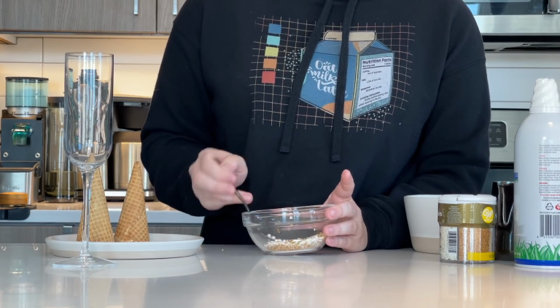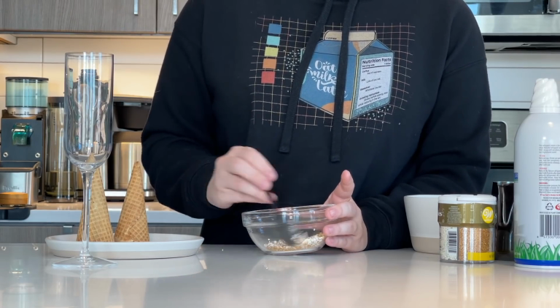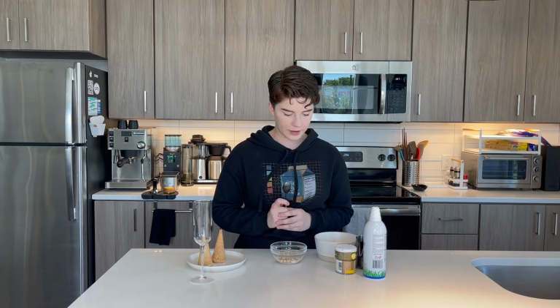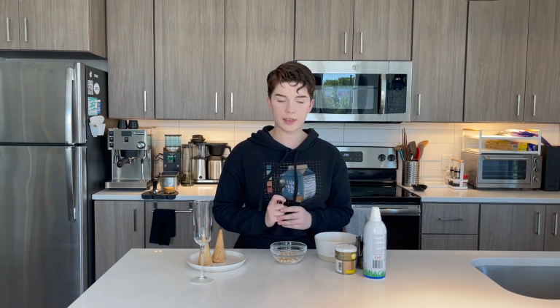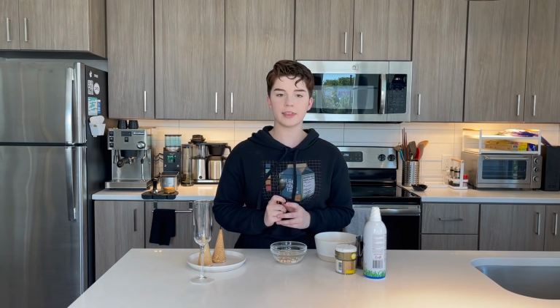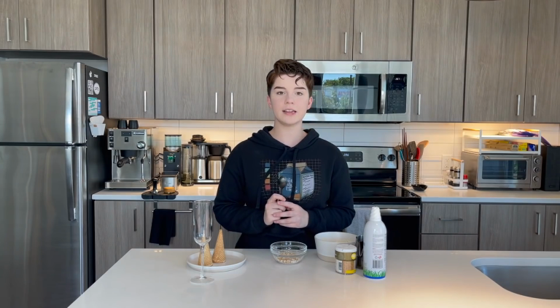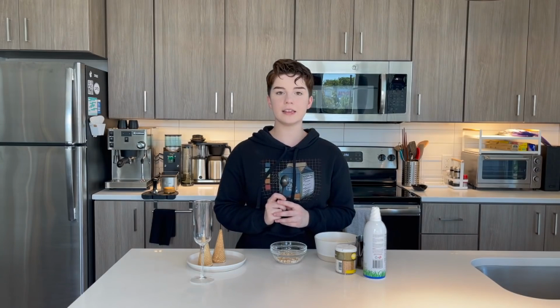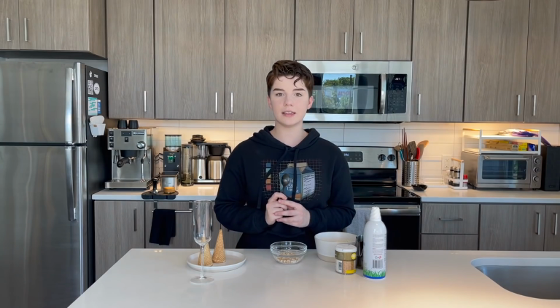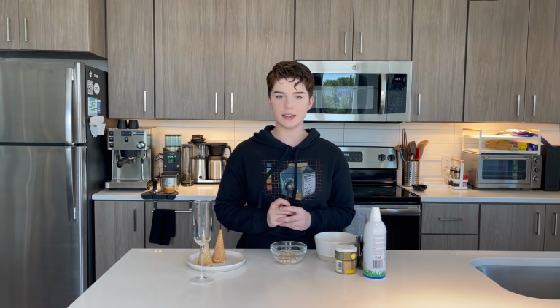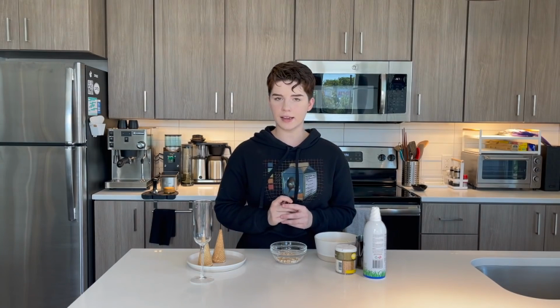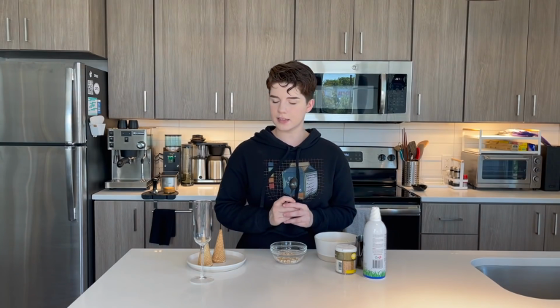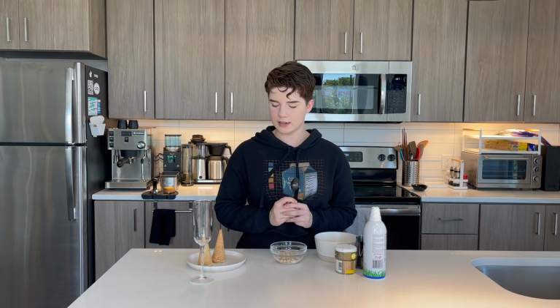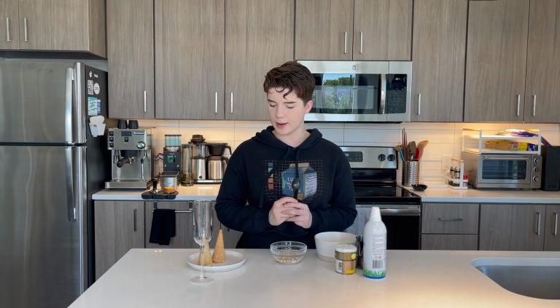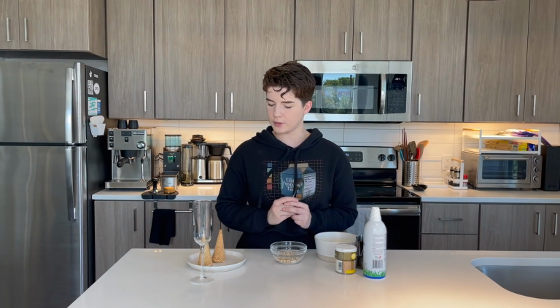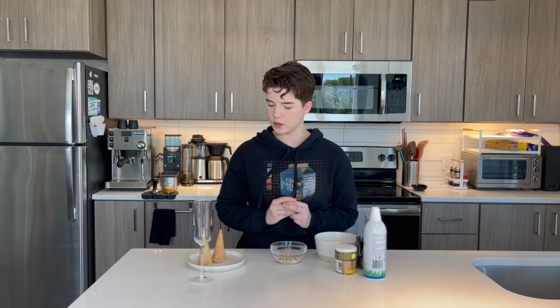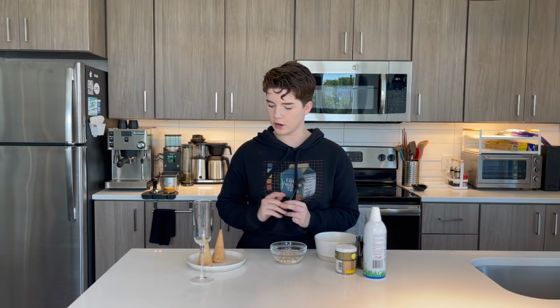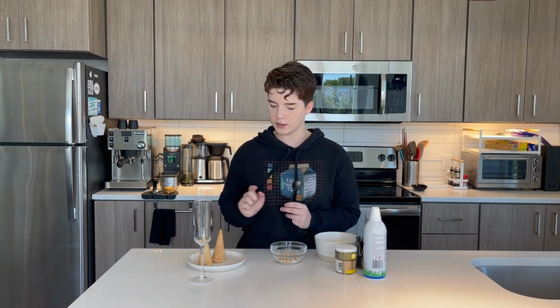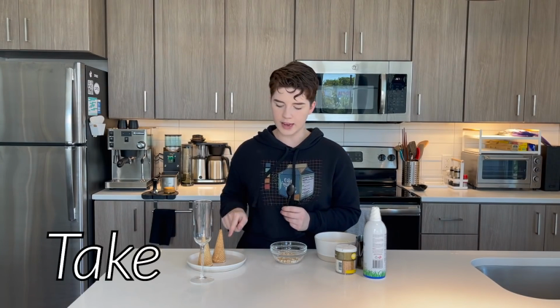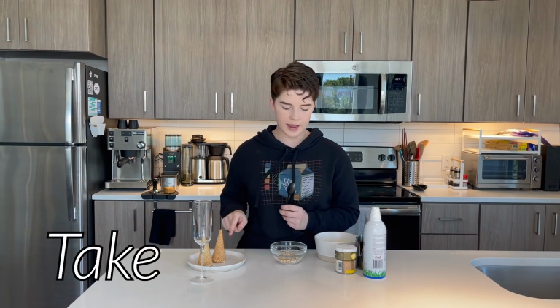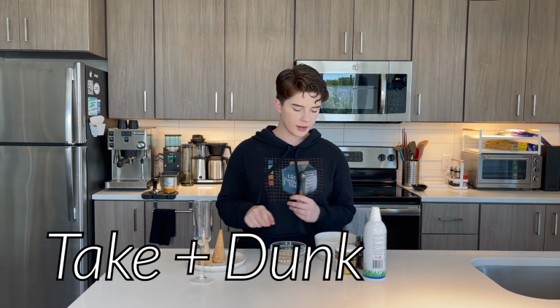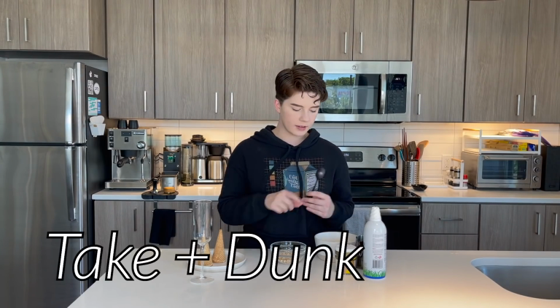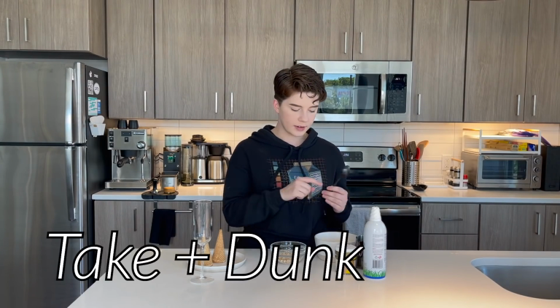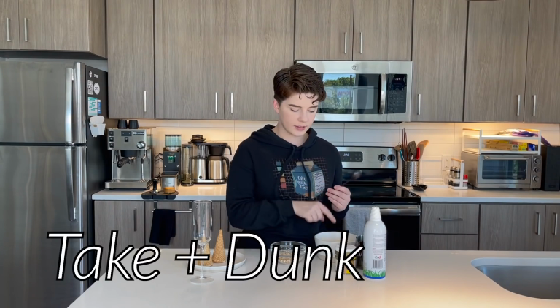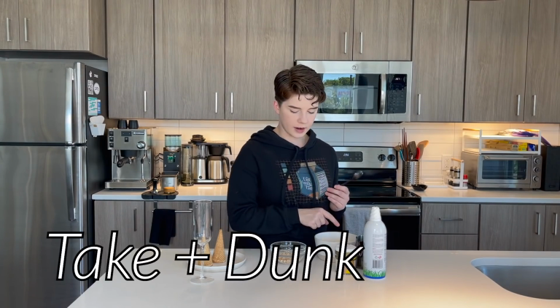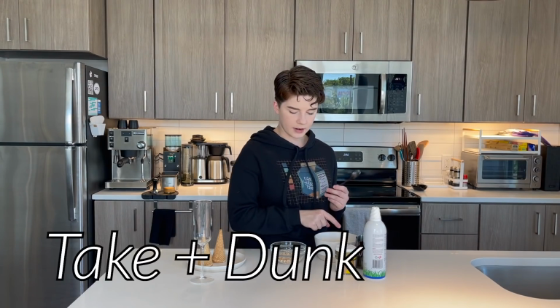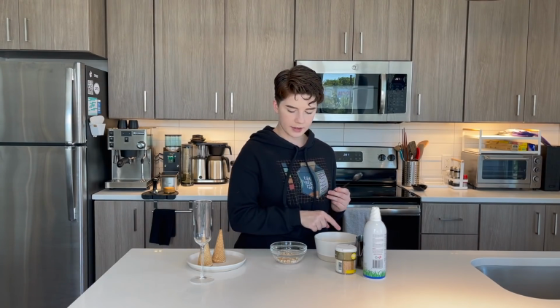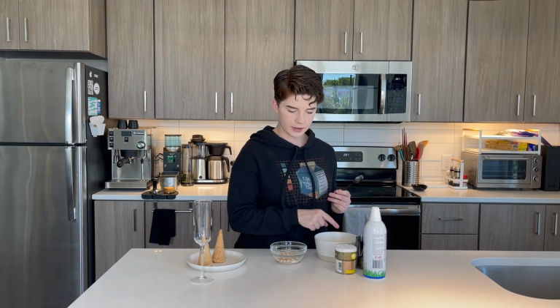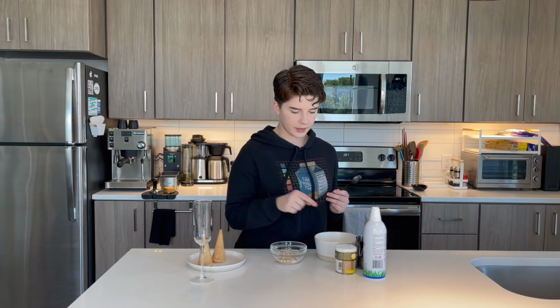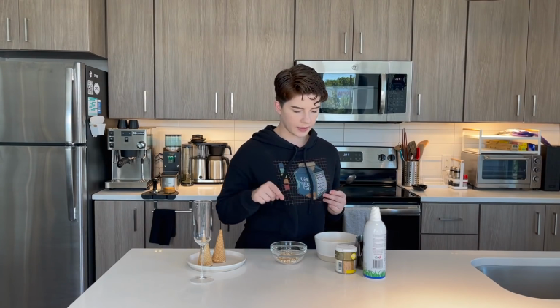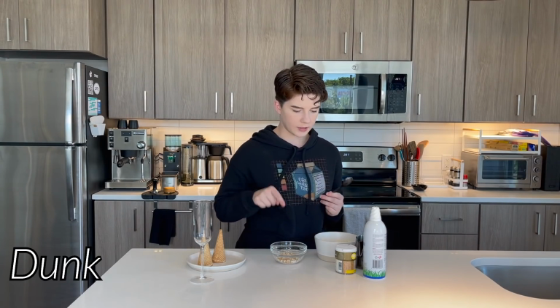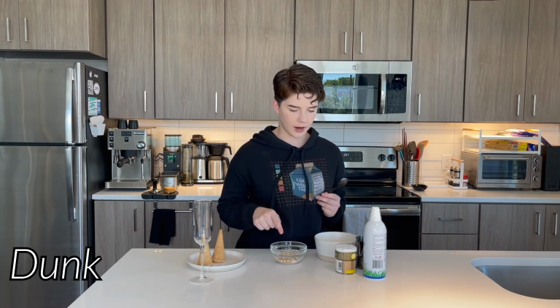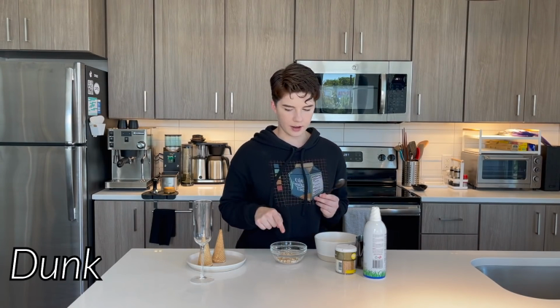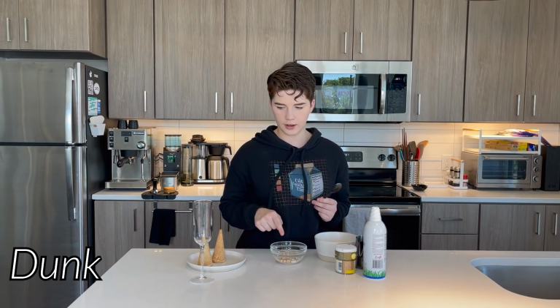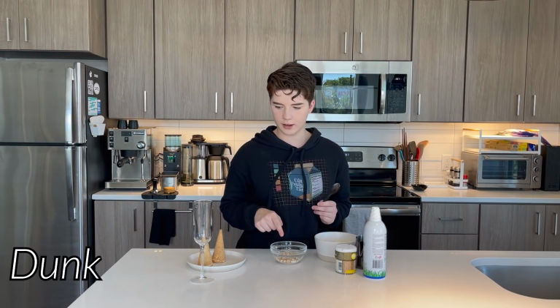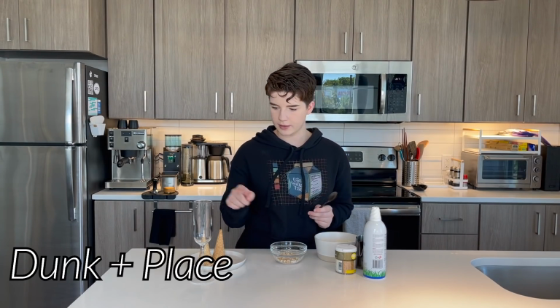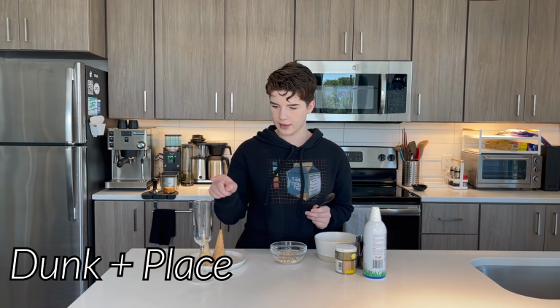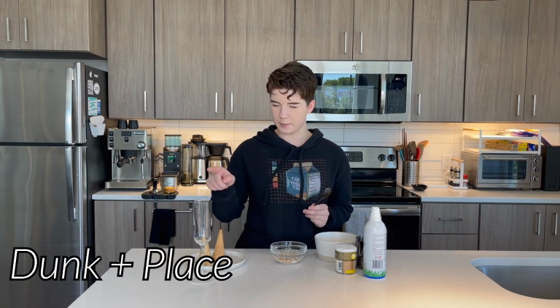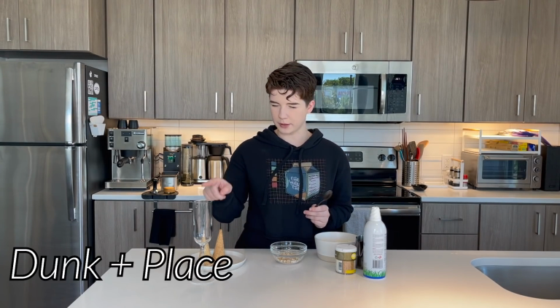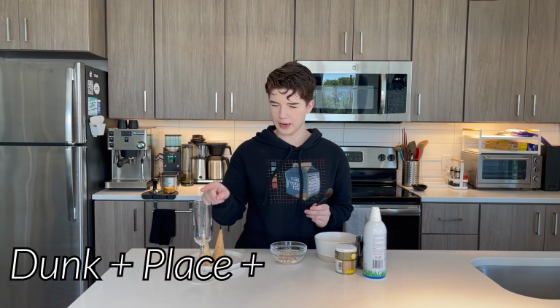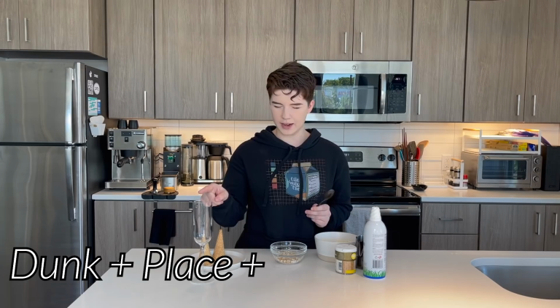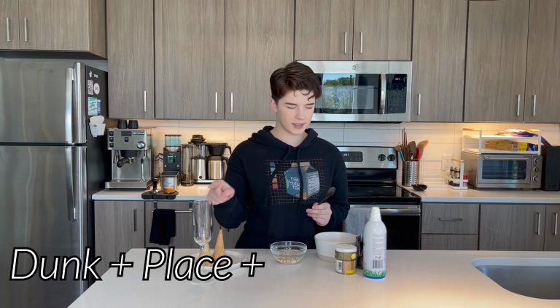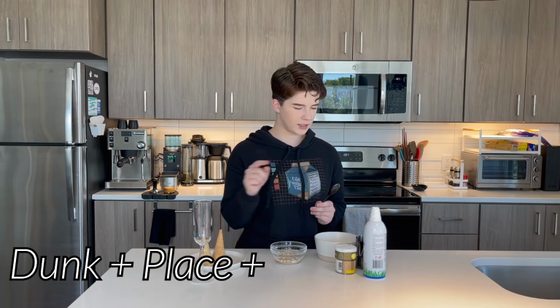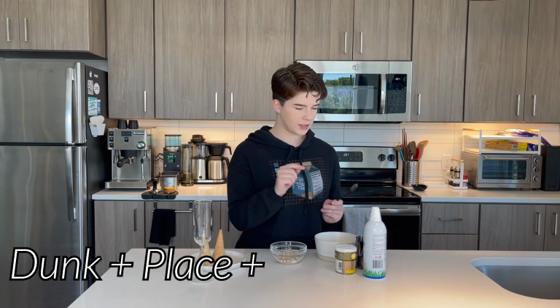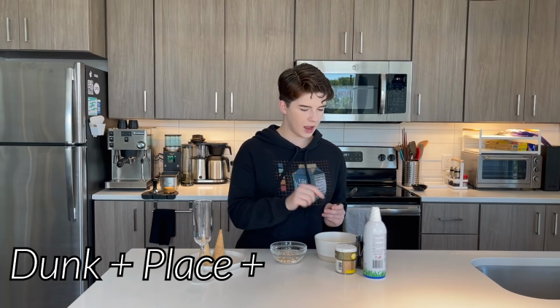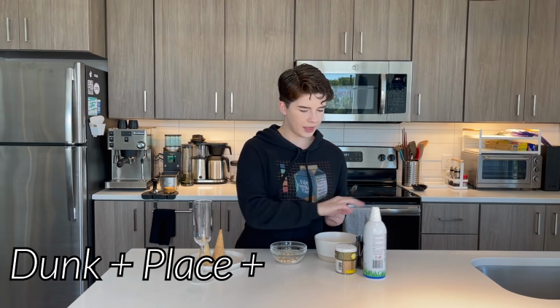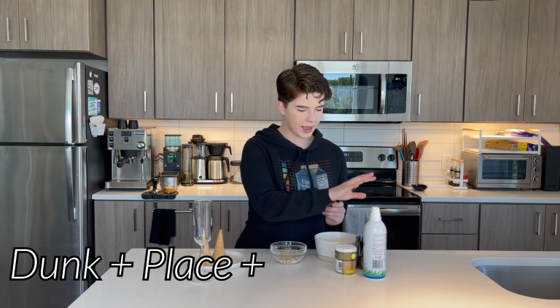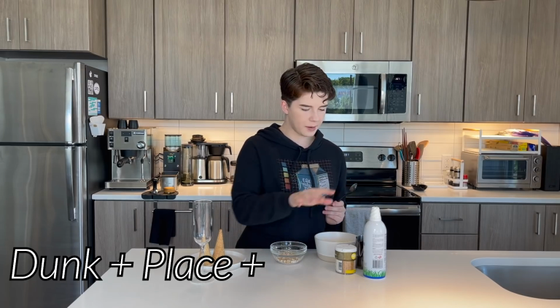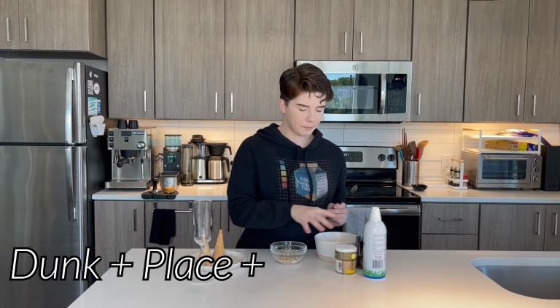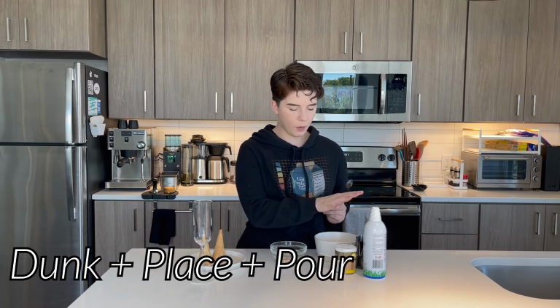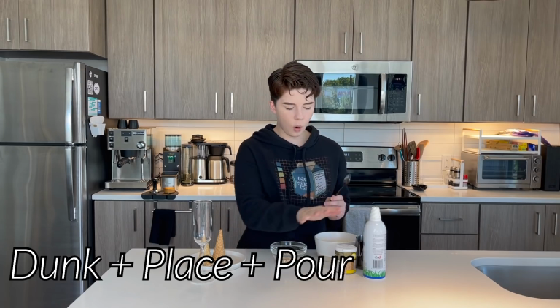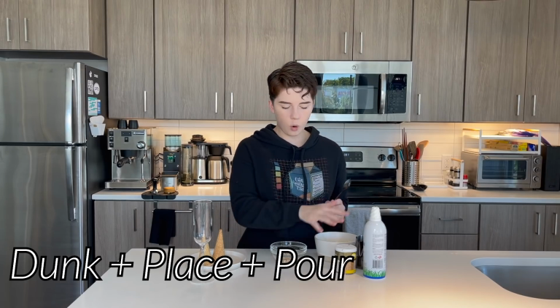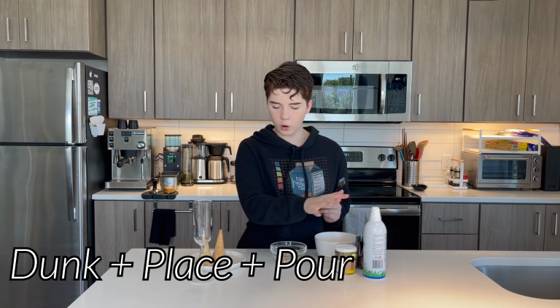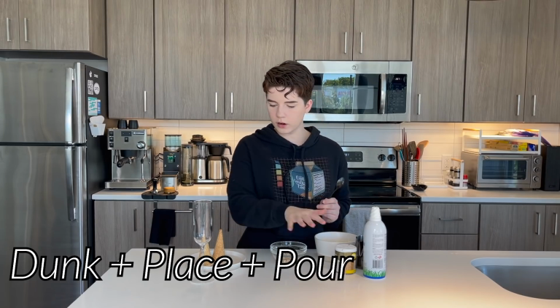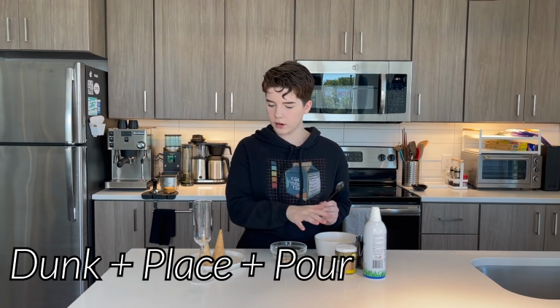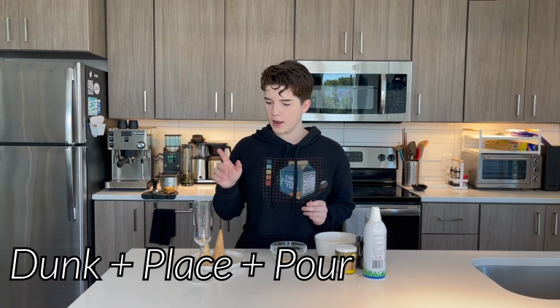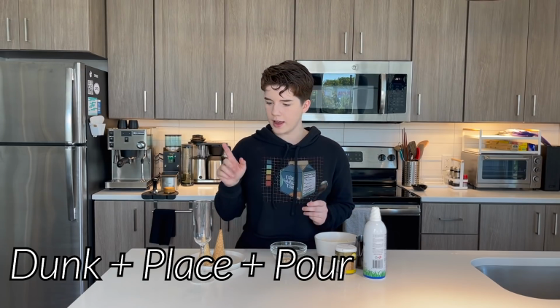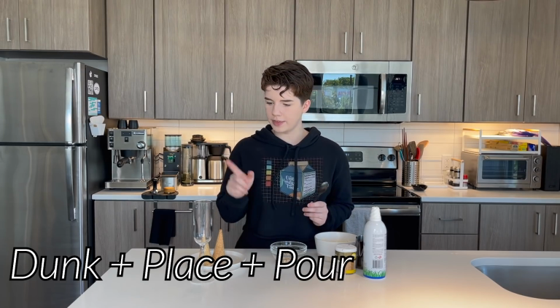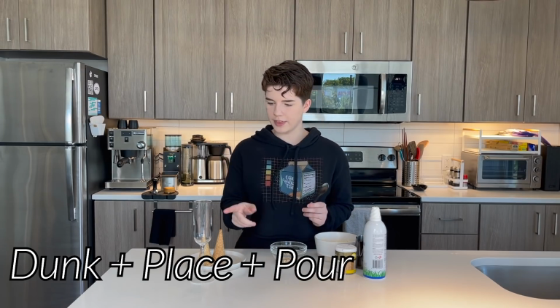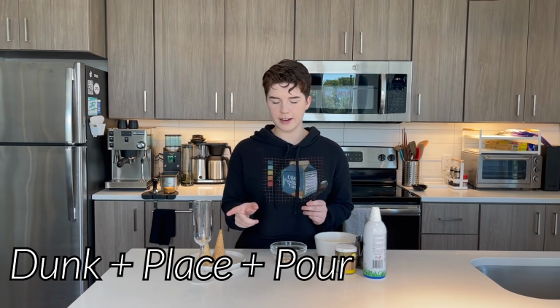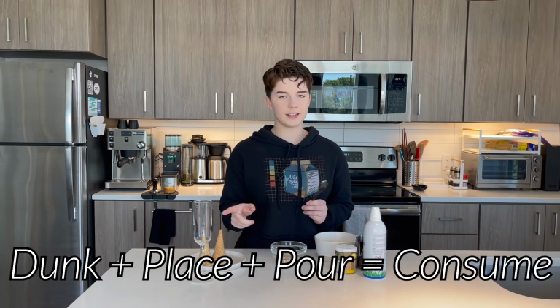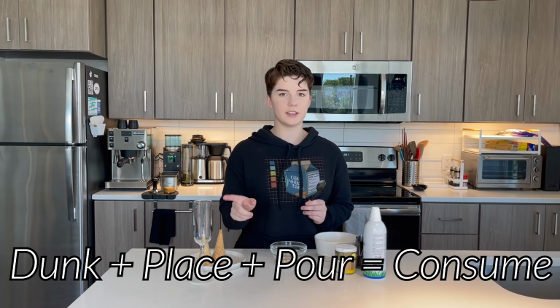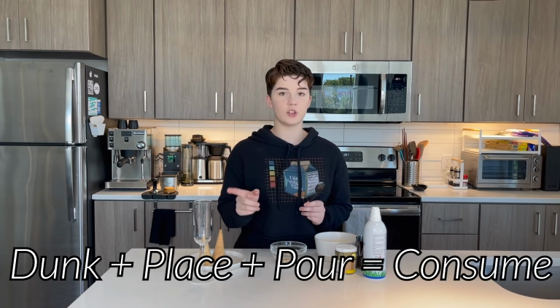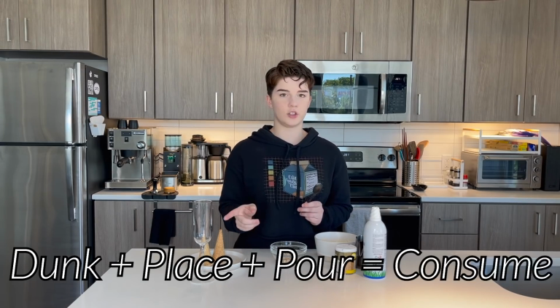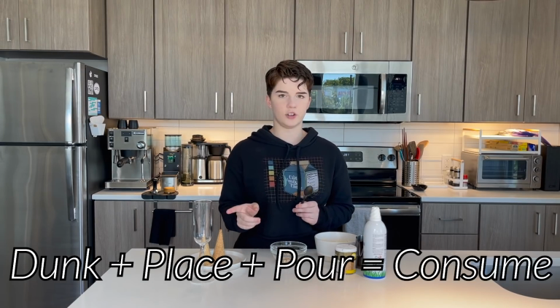I think the next steps are: take, dunk, place, pour, and then consume. I think those are all the actions we need to take next.